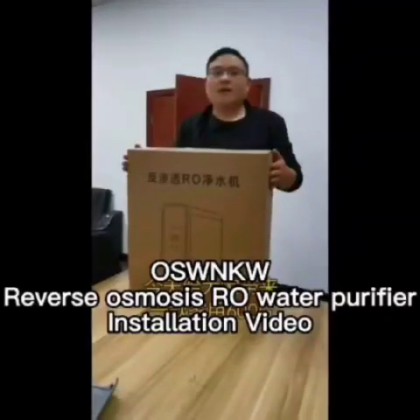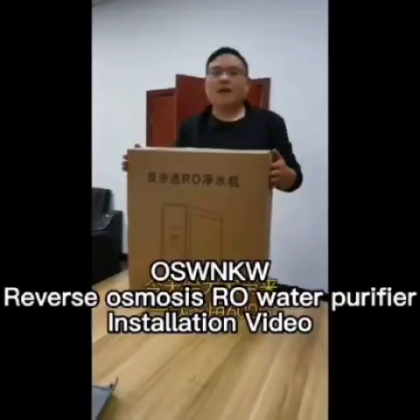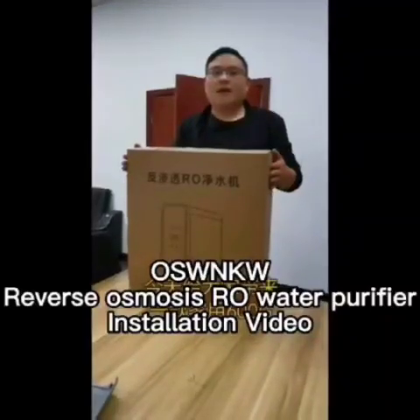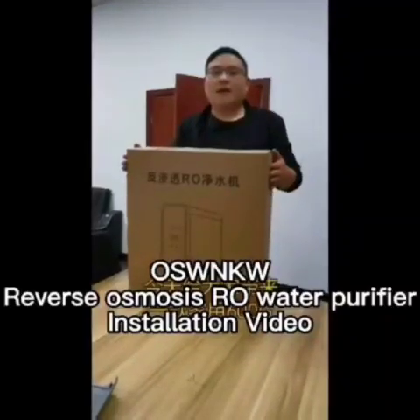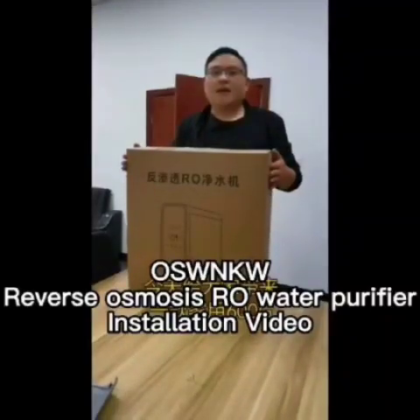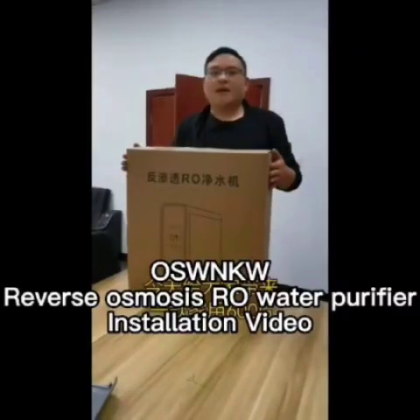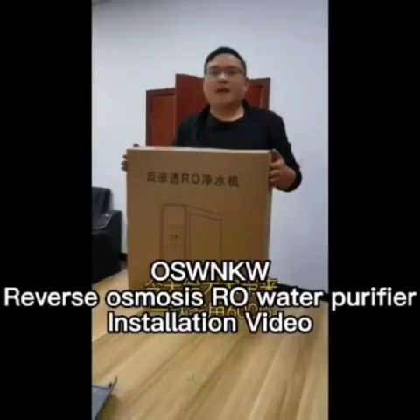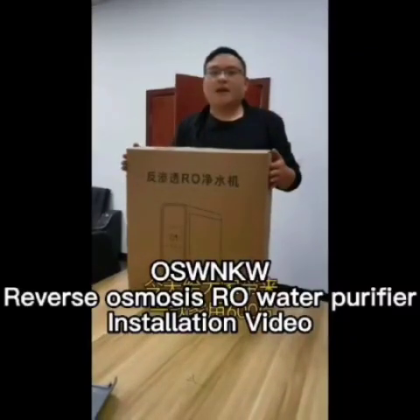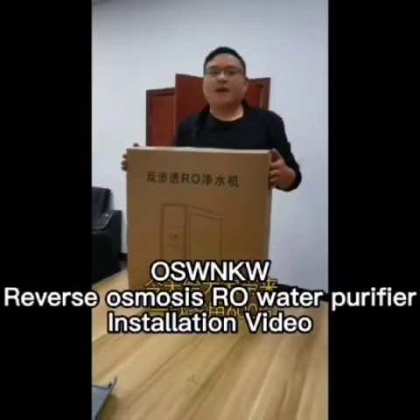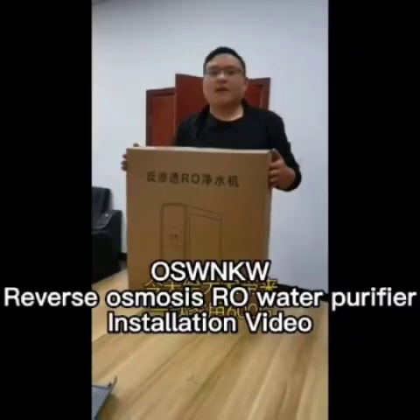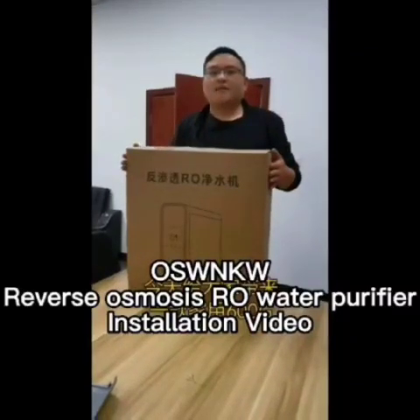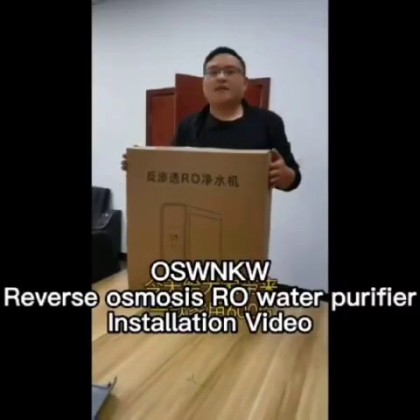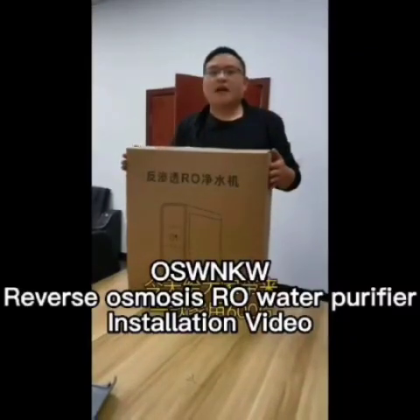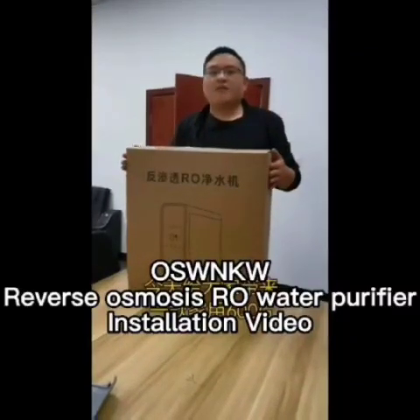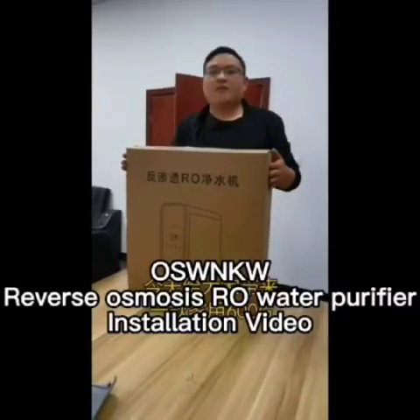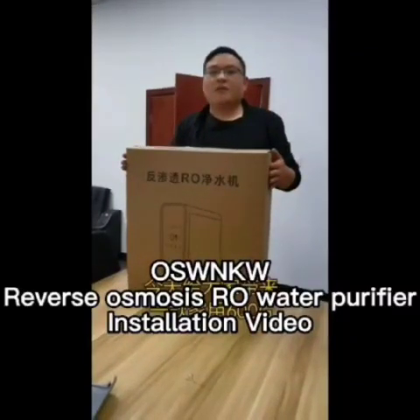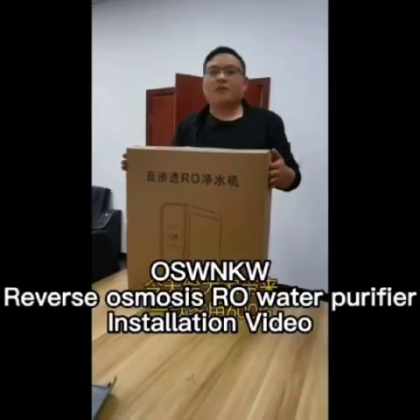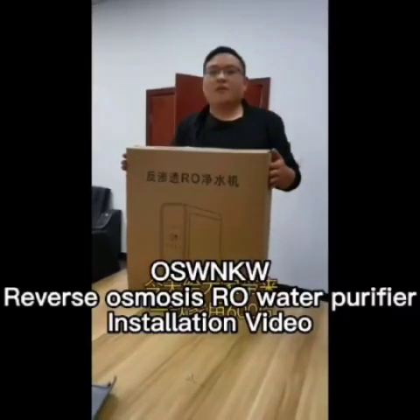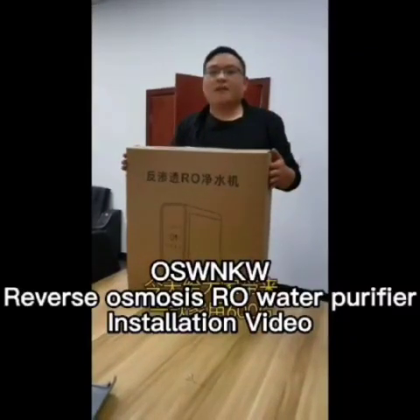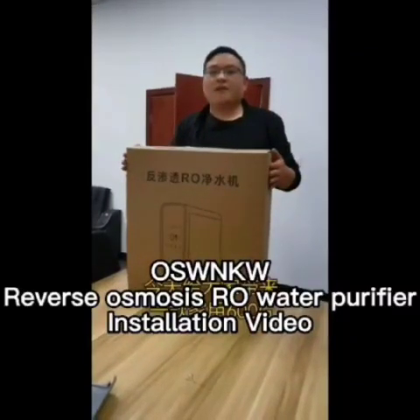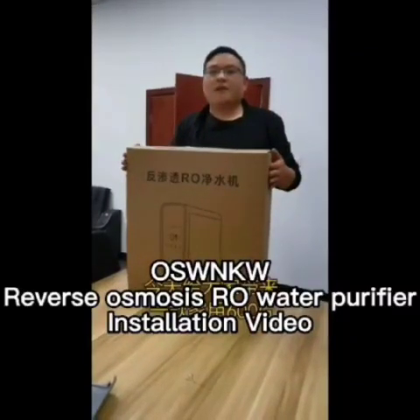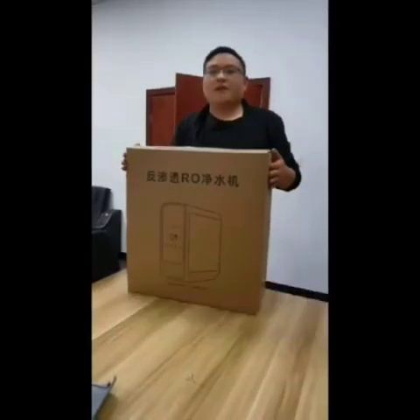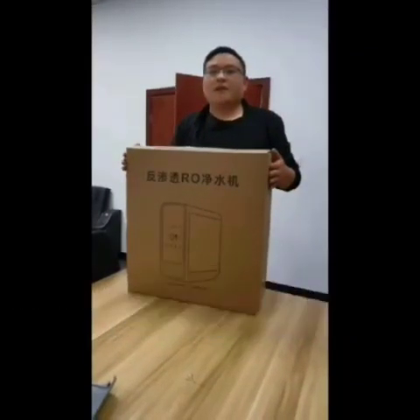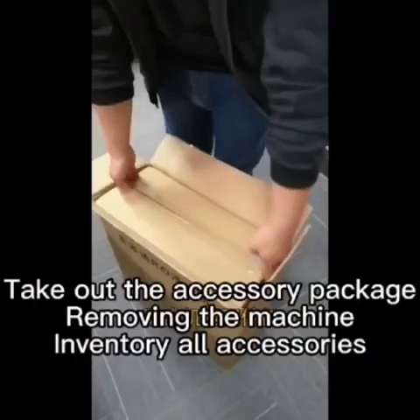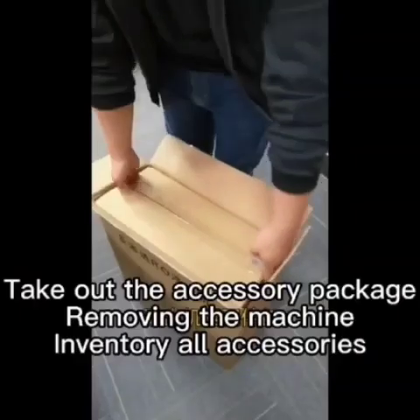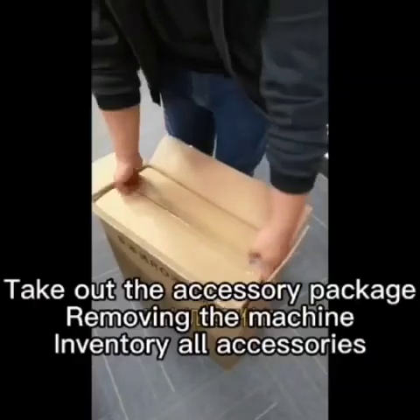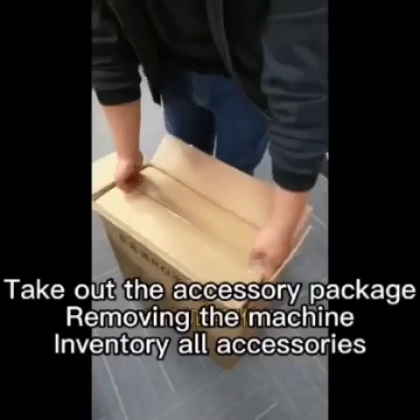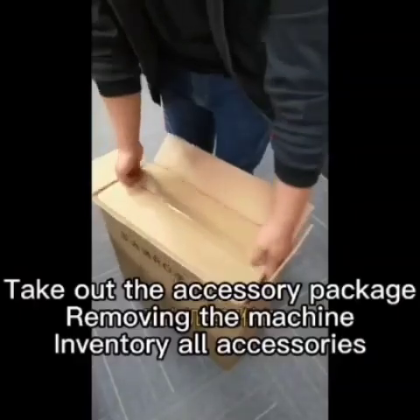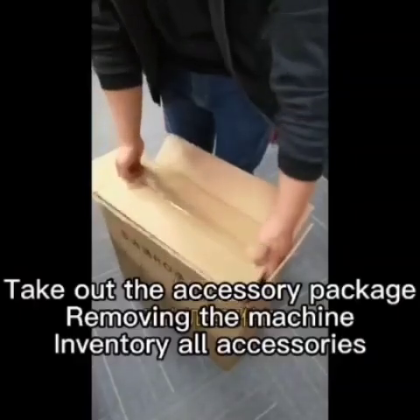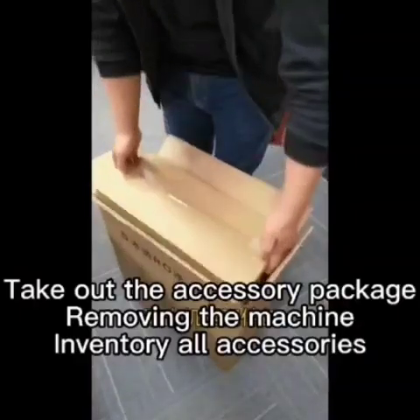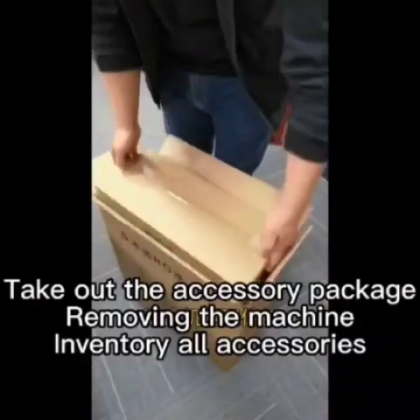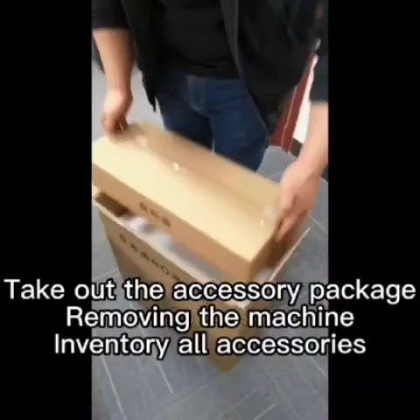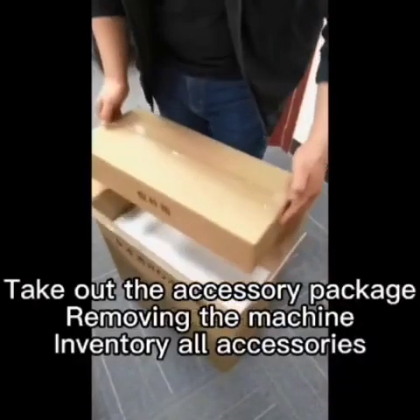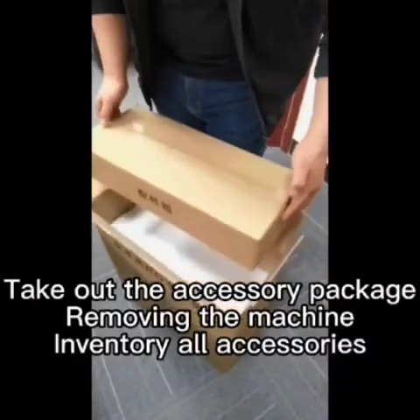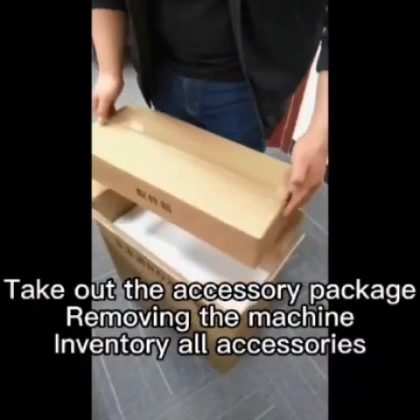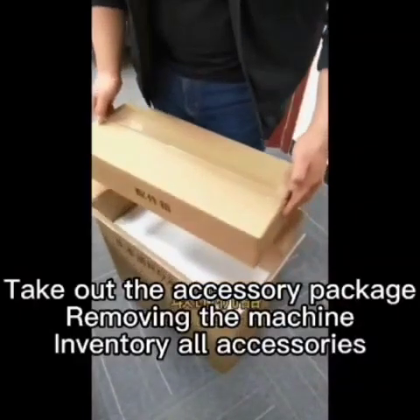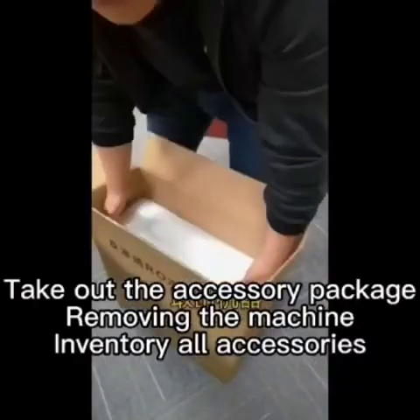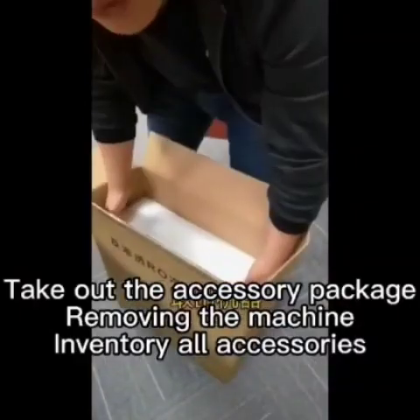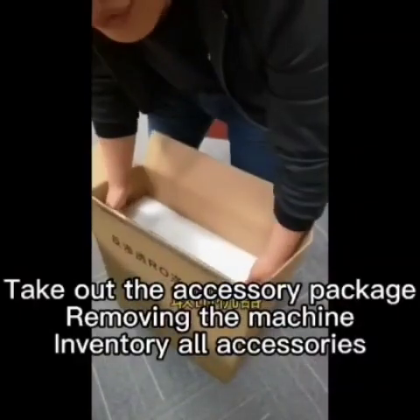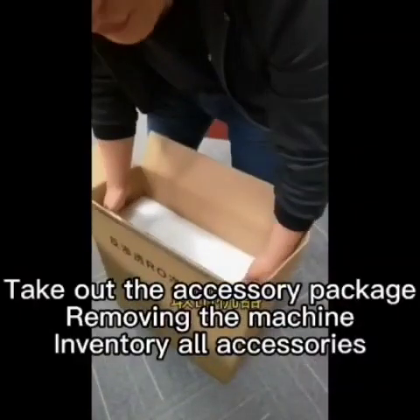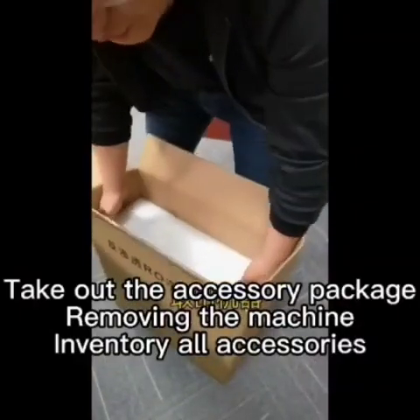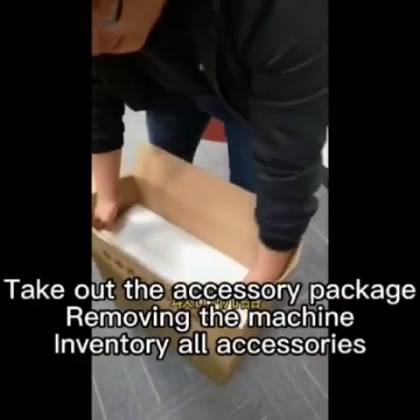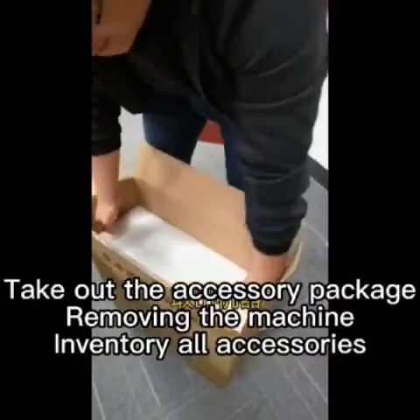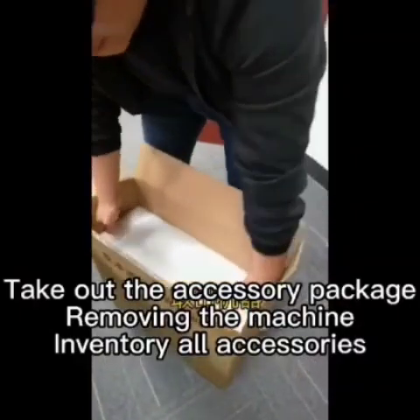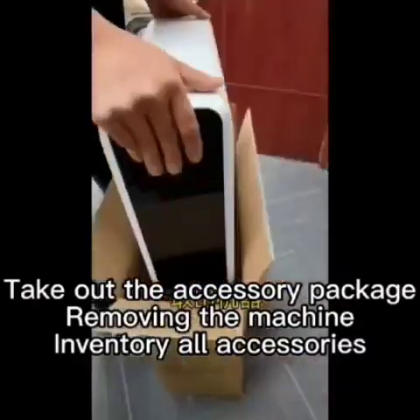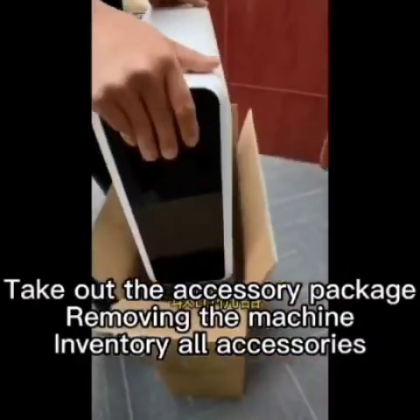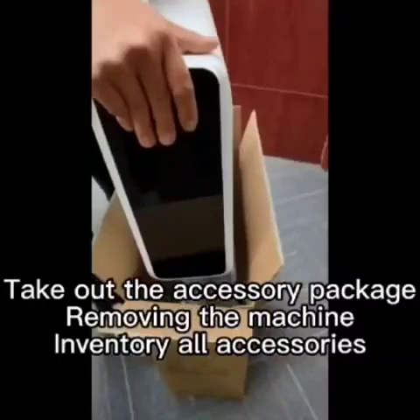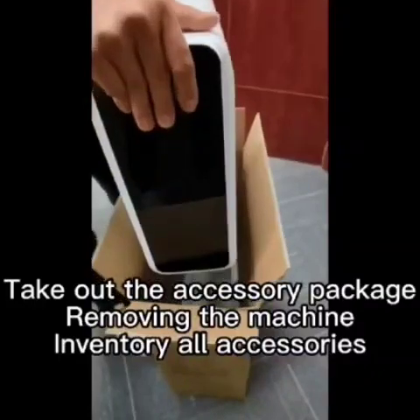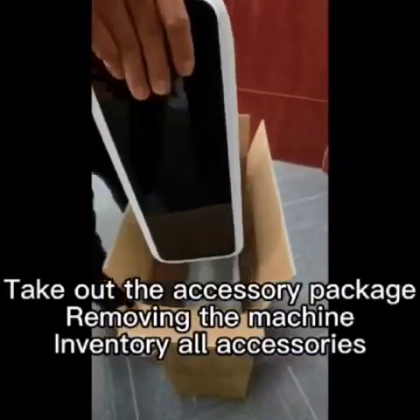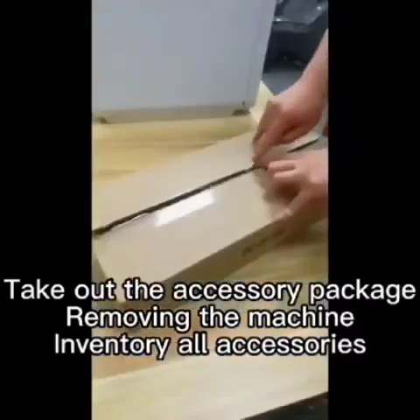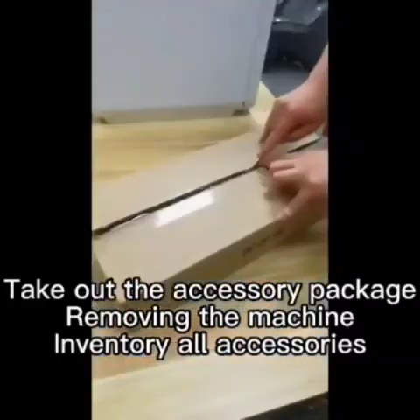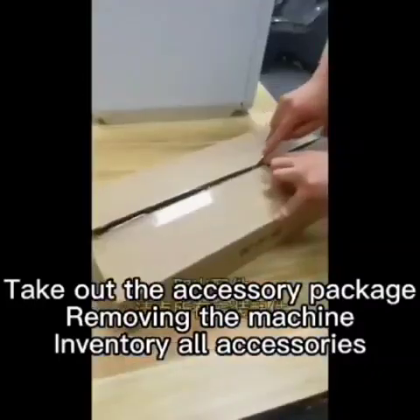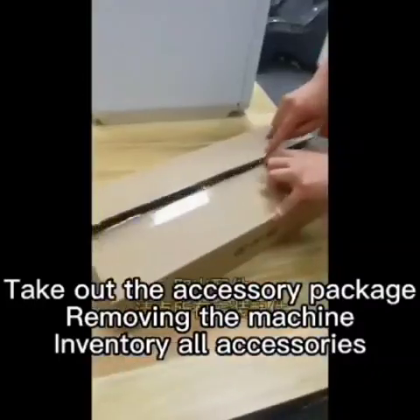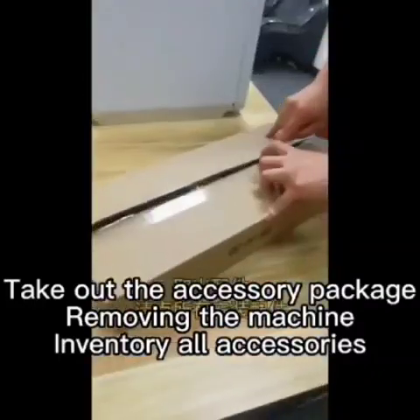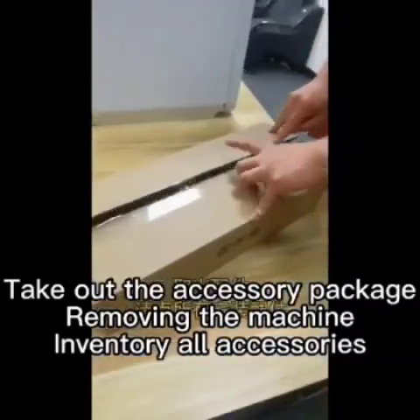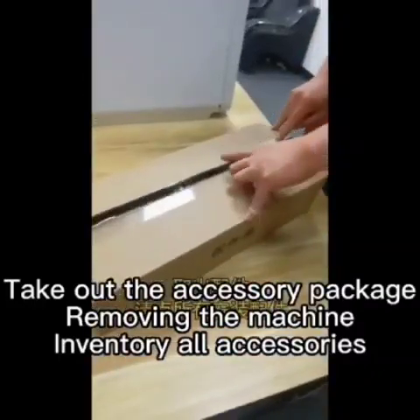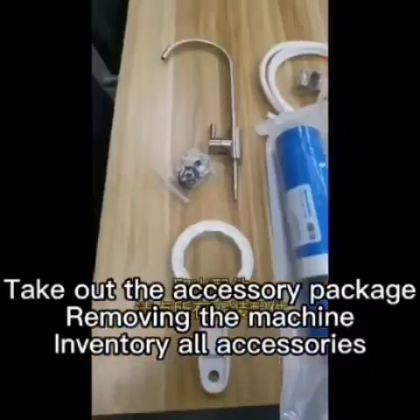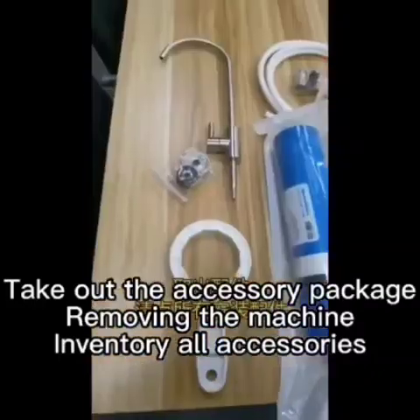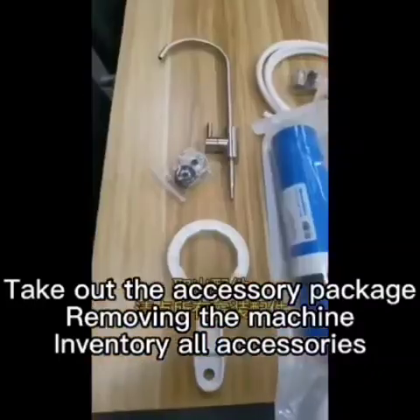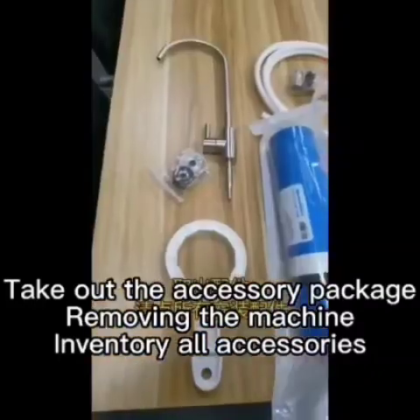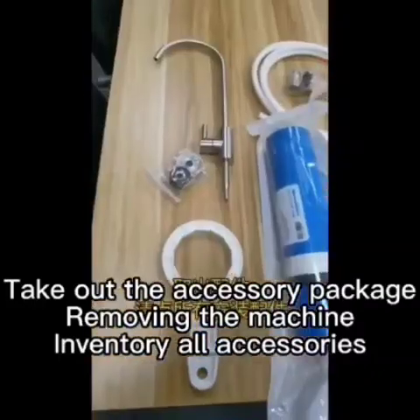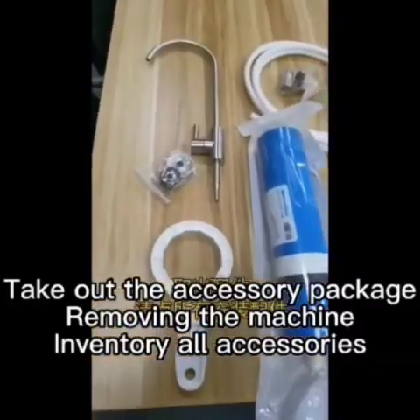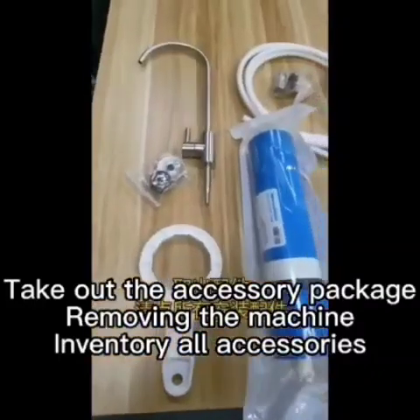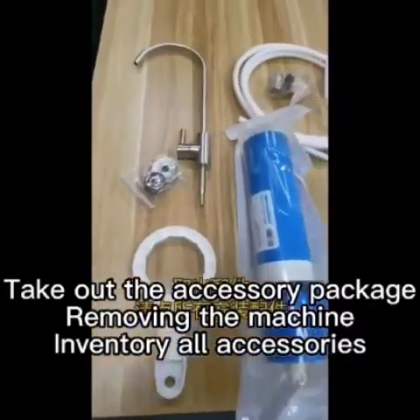Reverse osmosis raw water purifier. Take out the accessory package, remove the machine, and inventory all accessories.